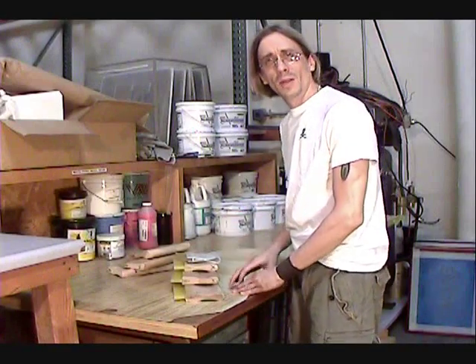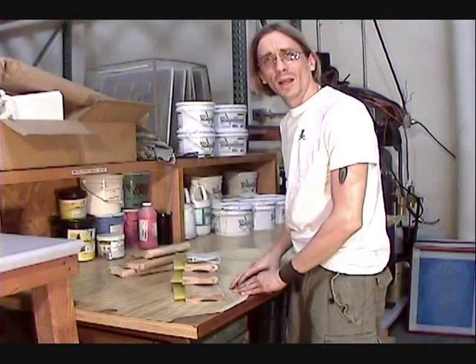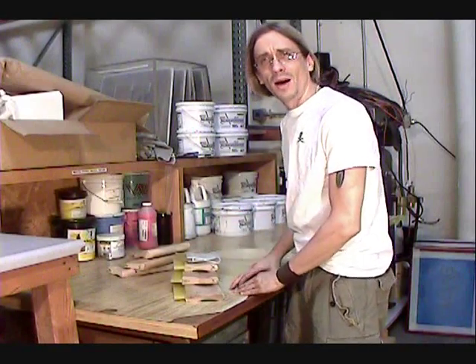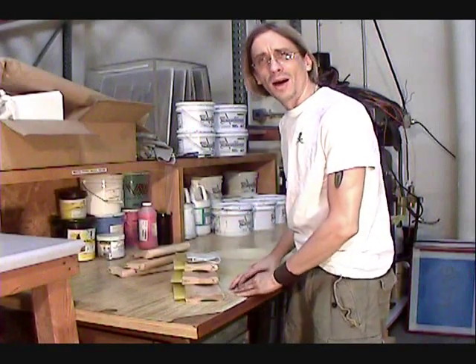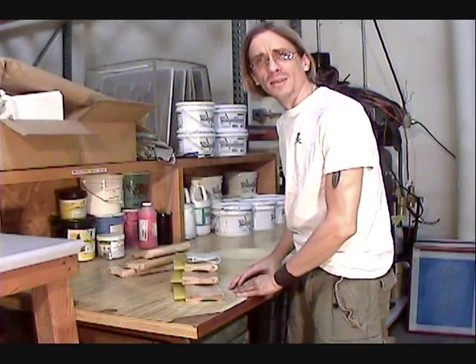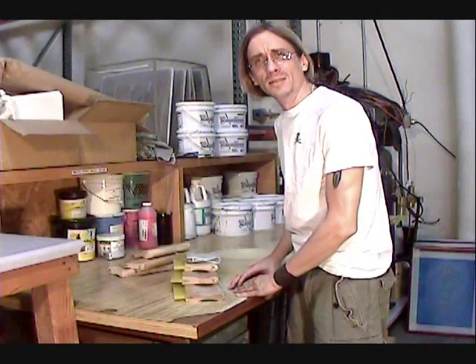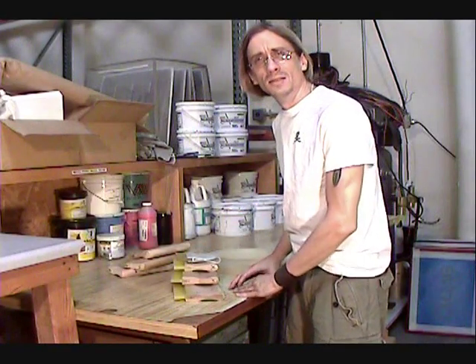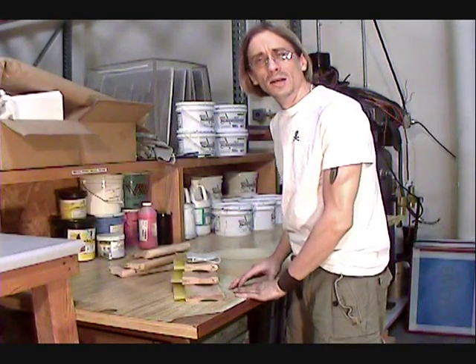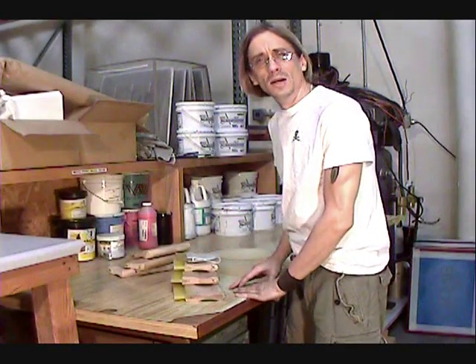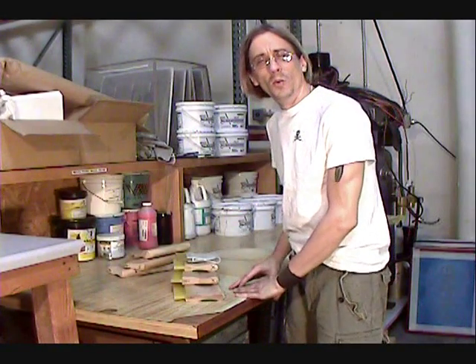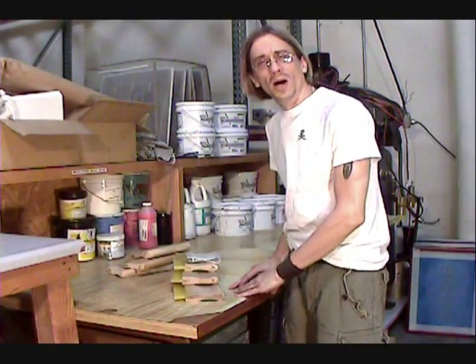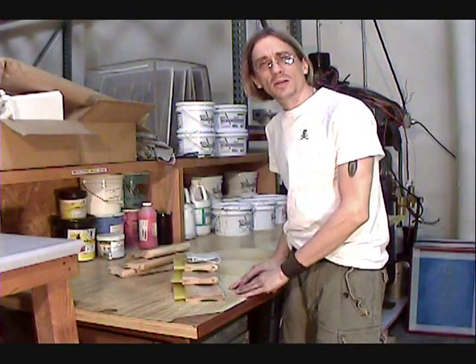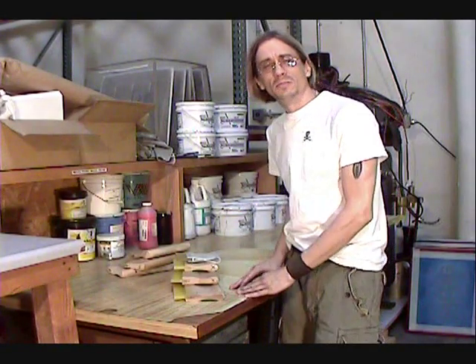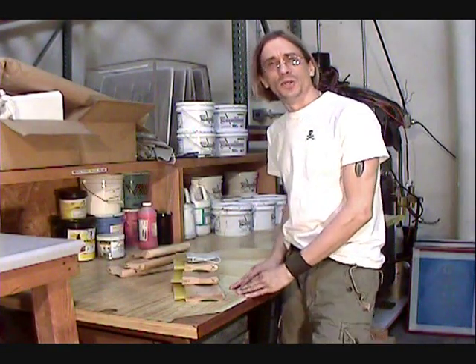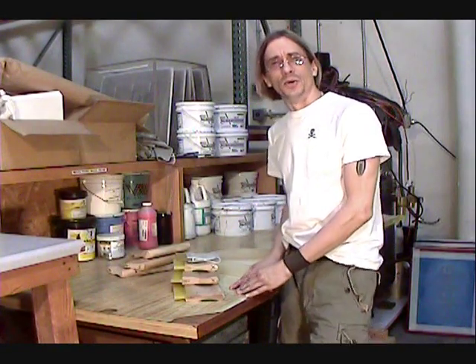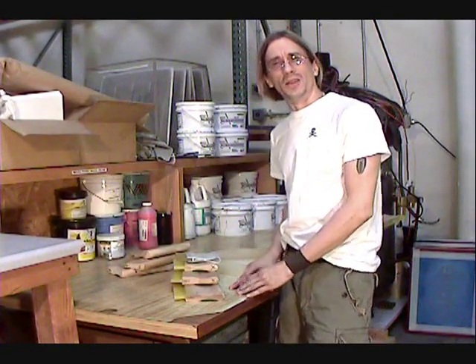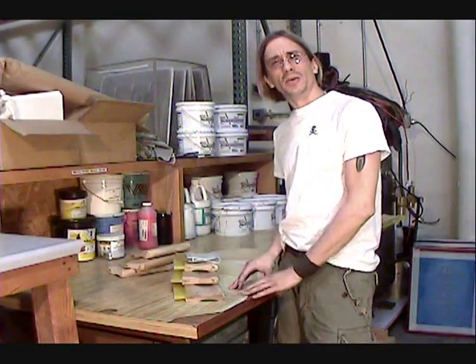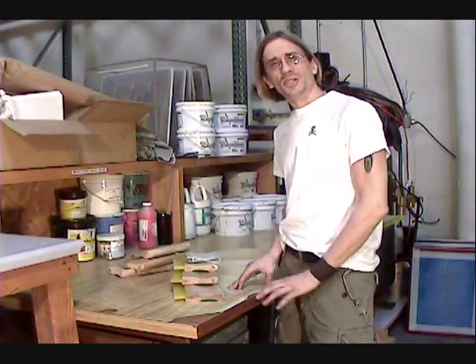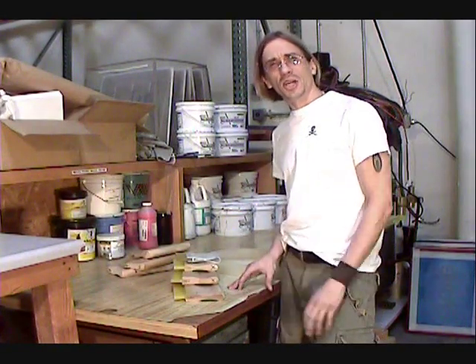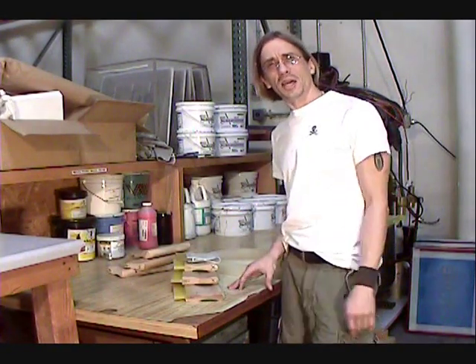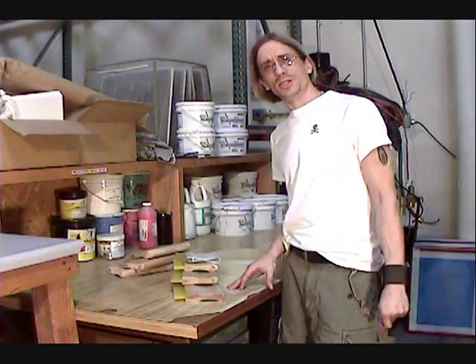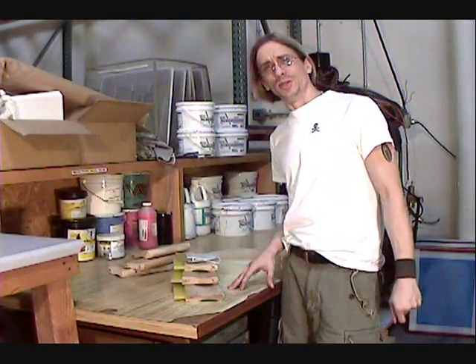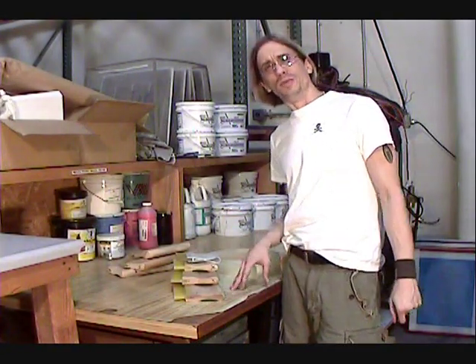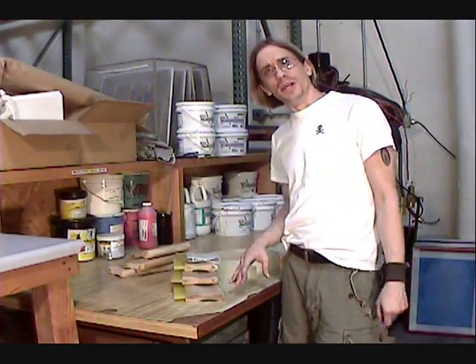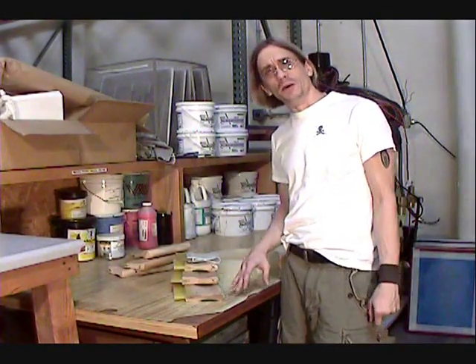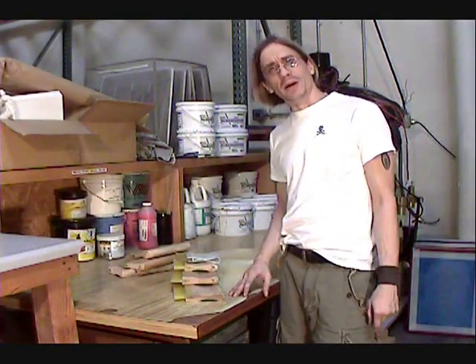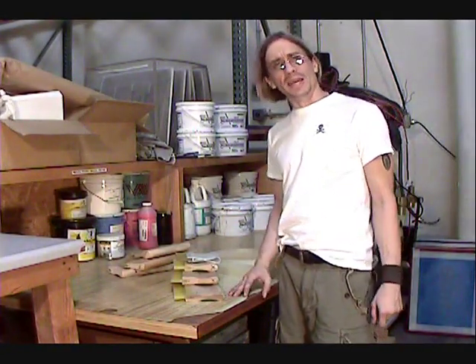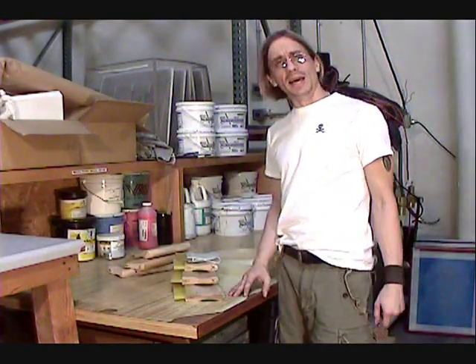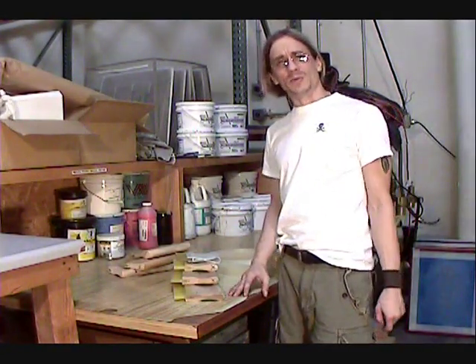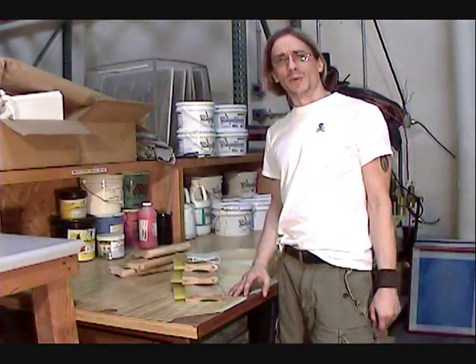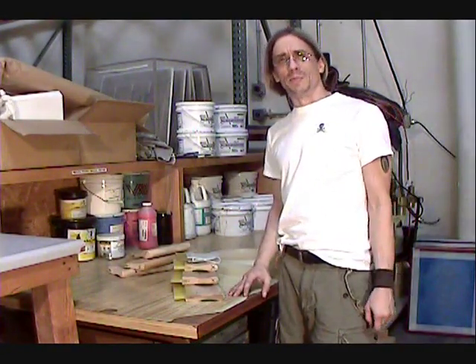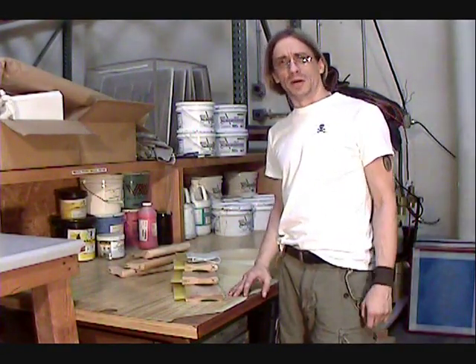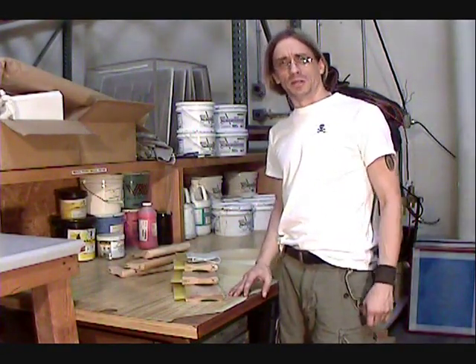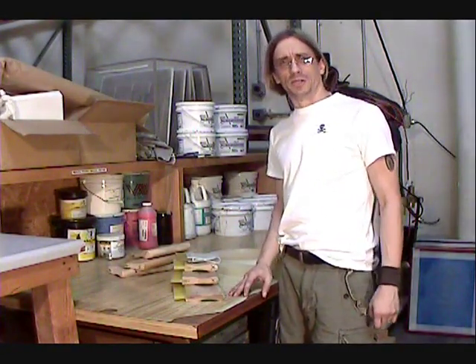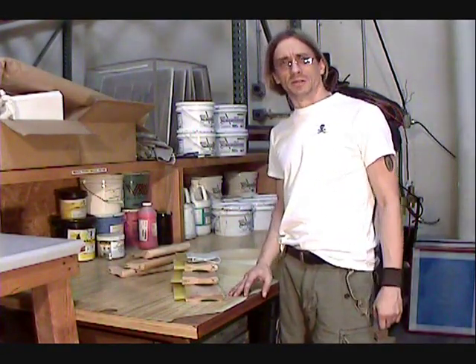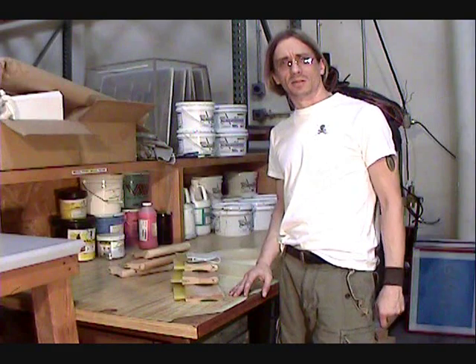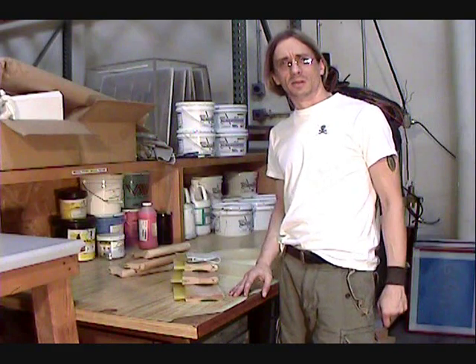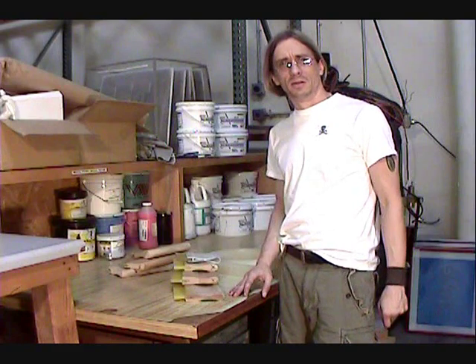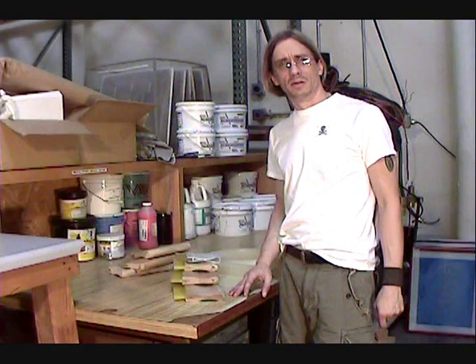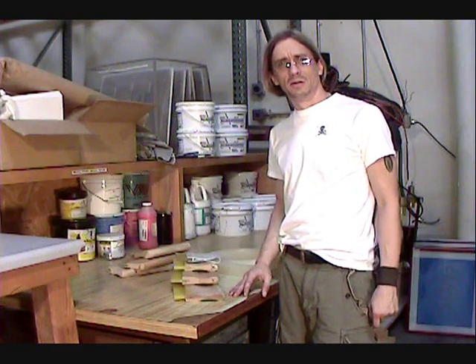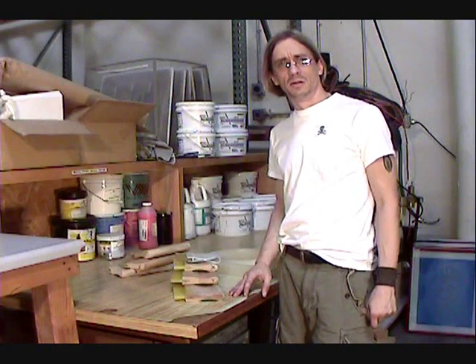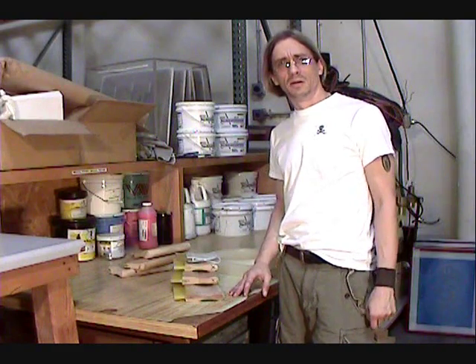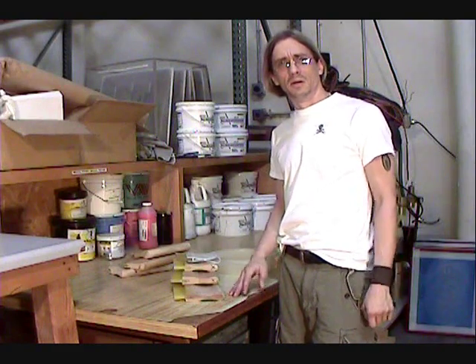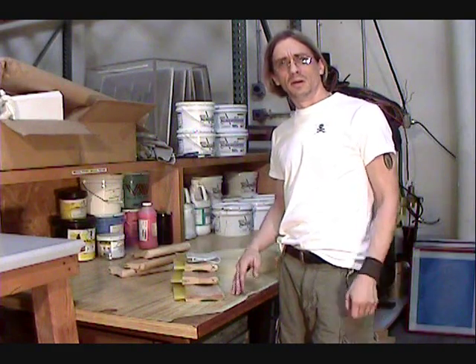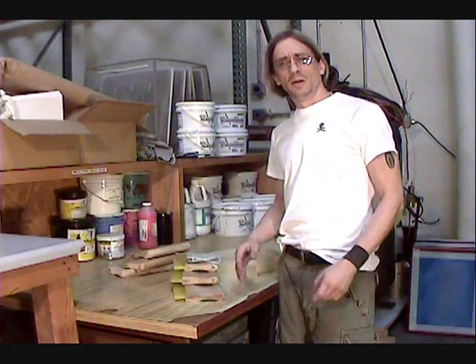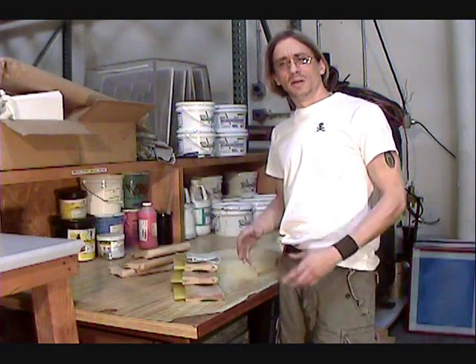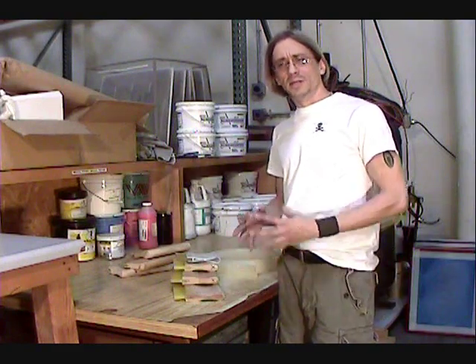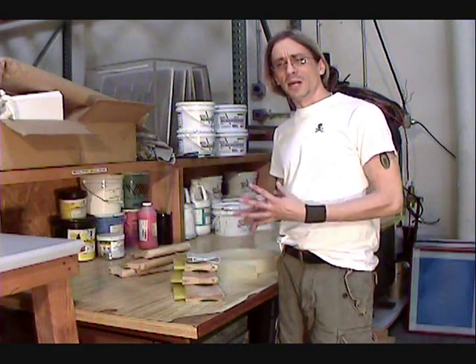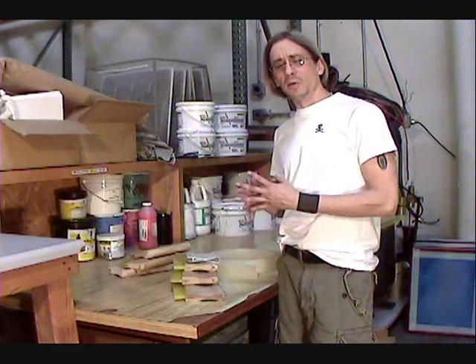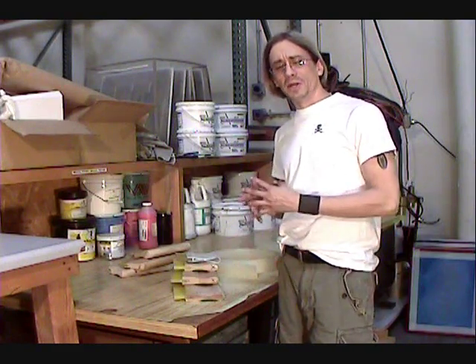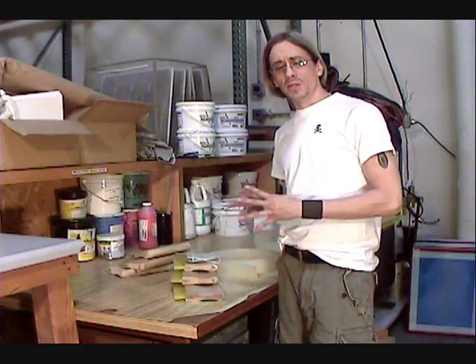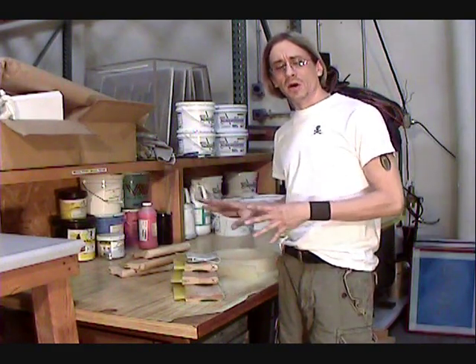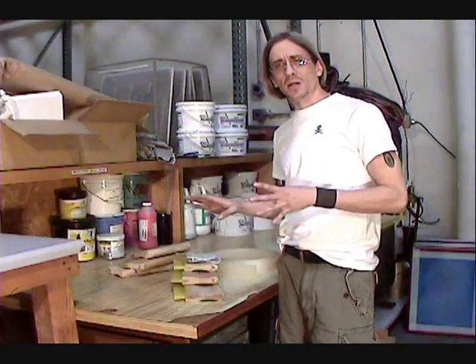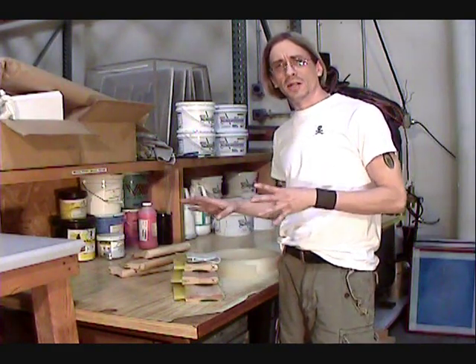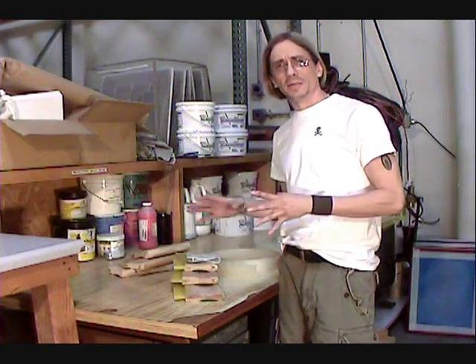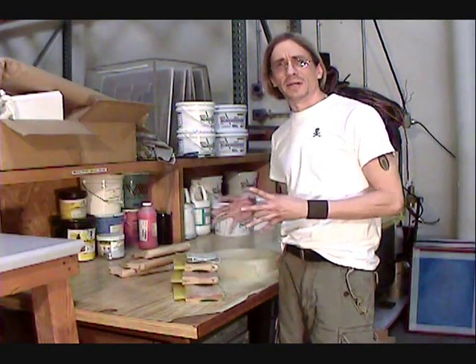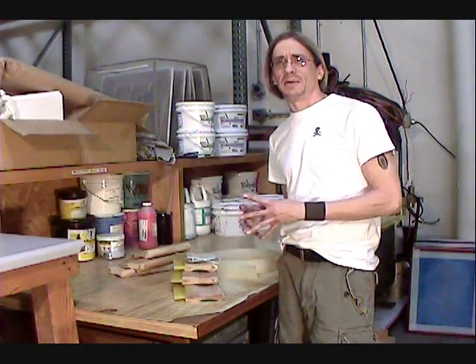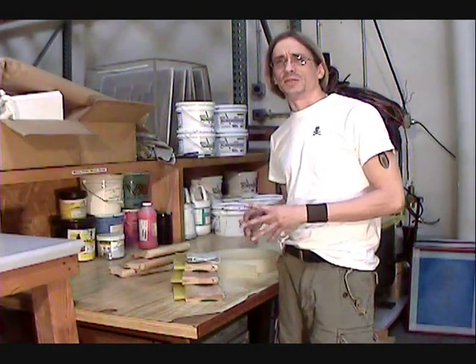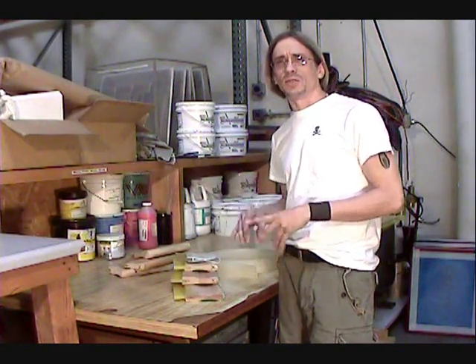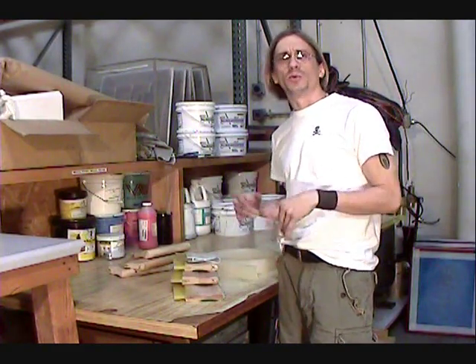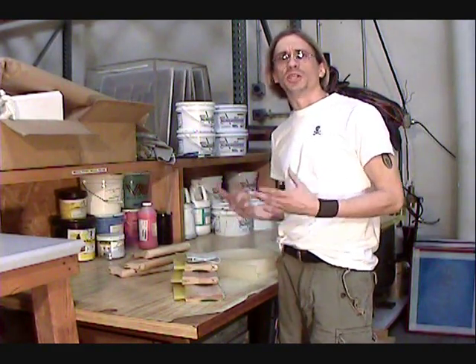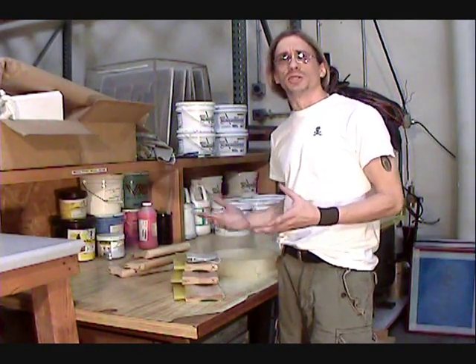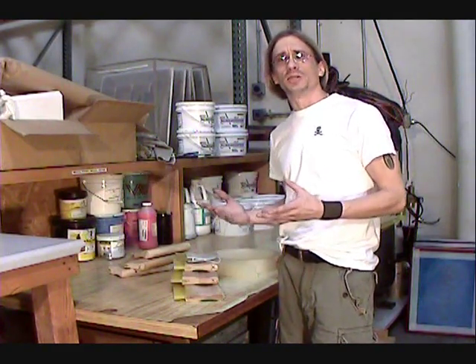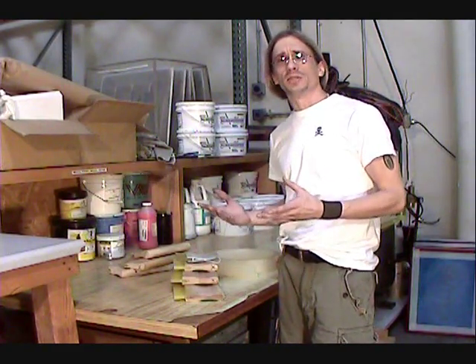Hi. Welcome to another educational video by Cat's Bit Productions. Today we're going to talk a little bit about squeegees.